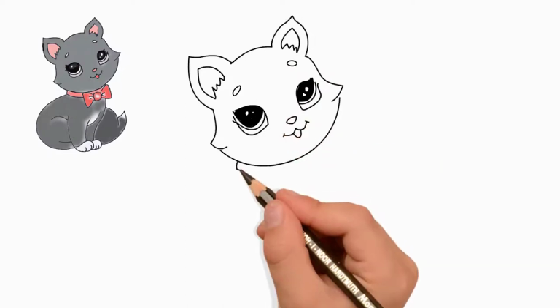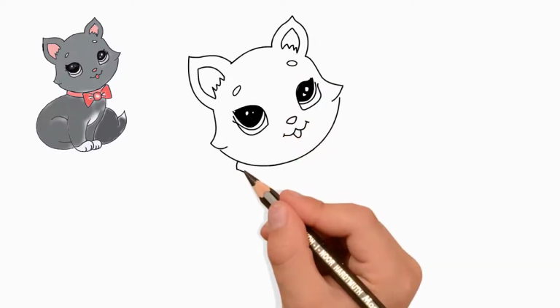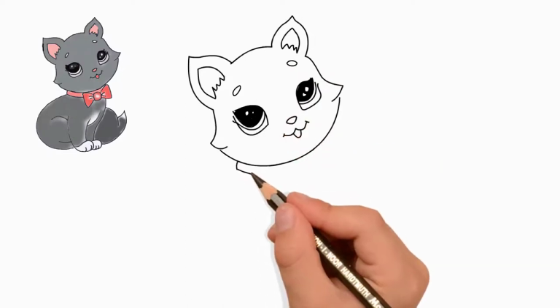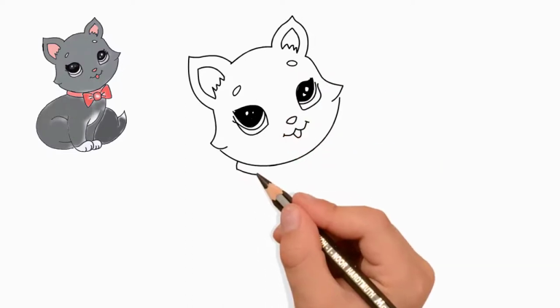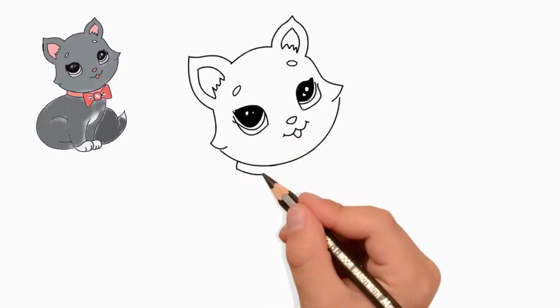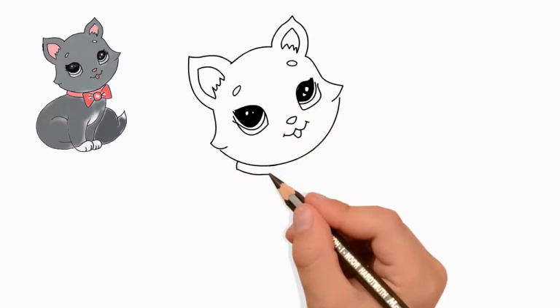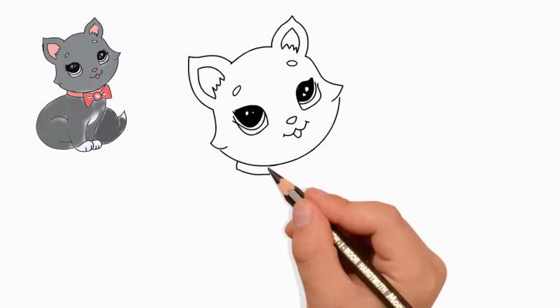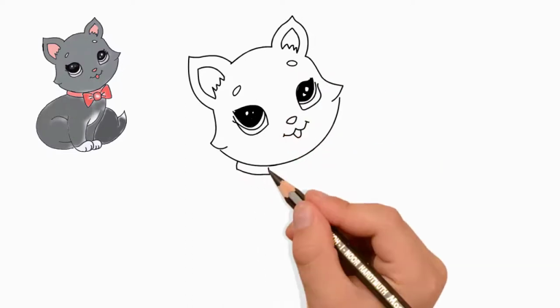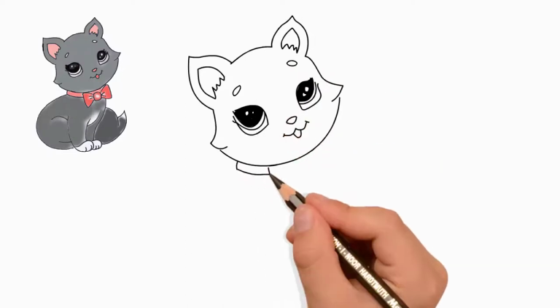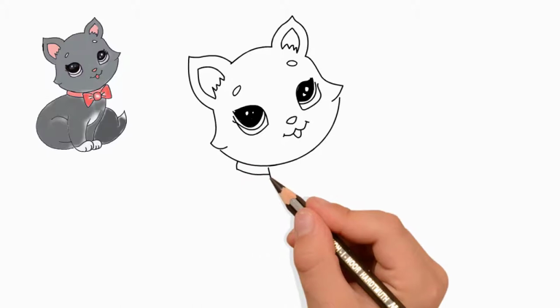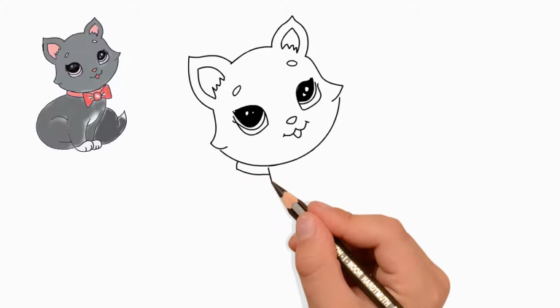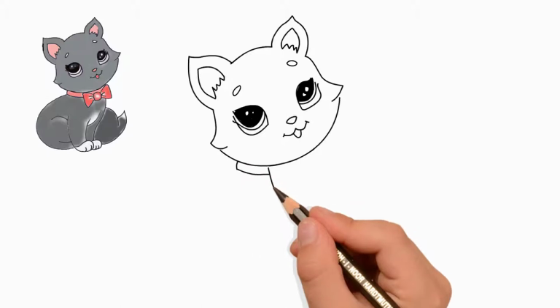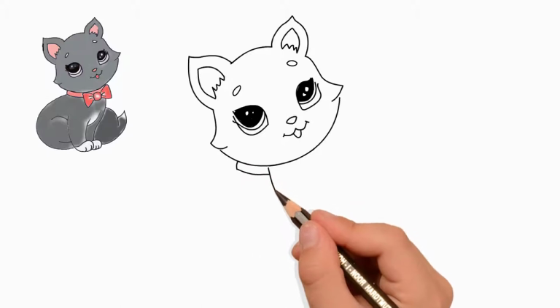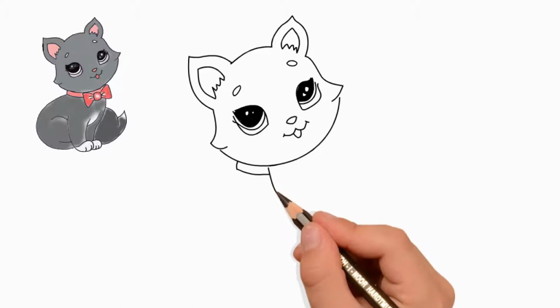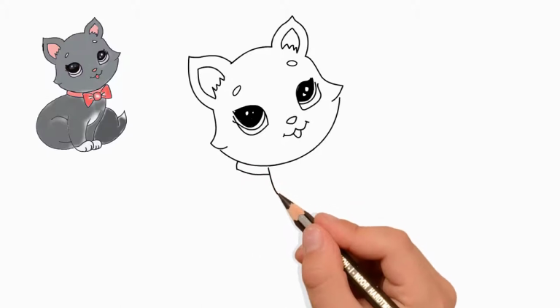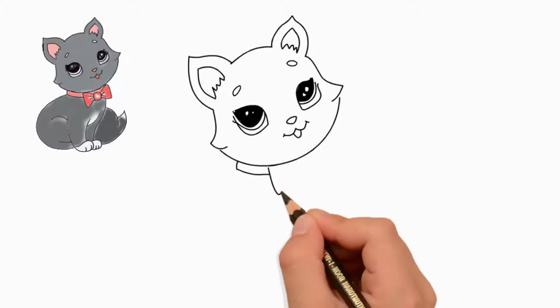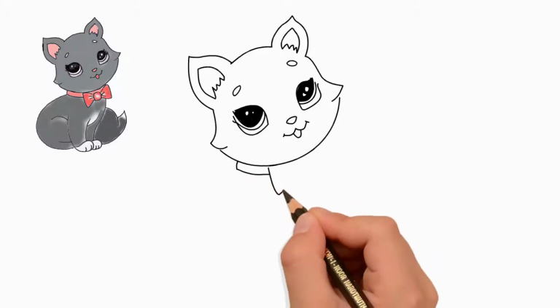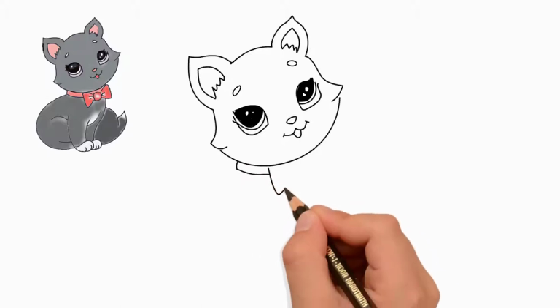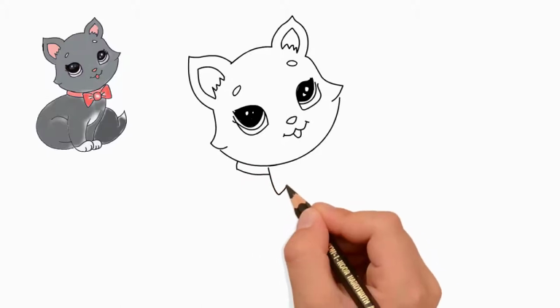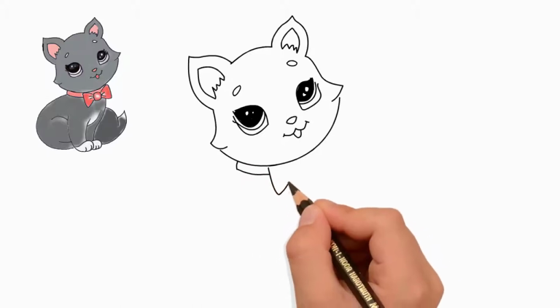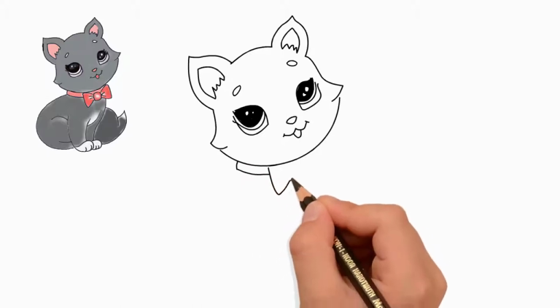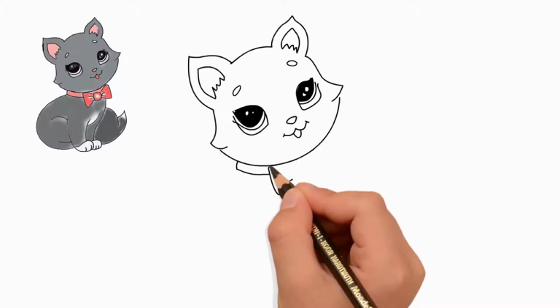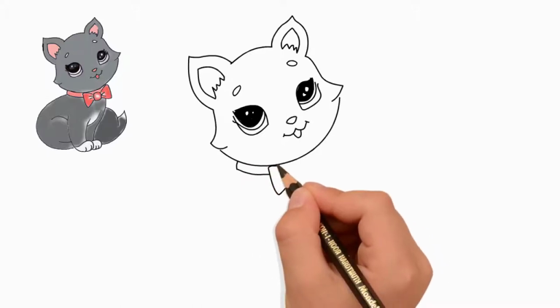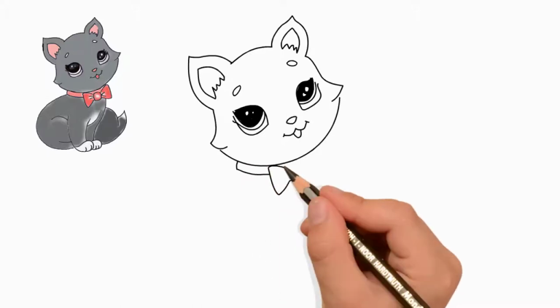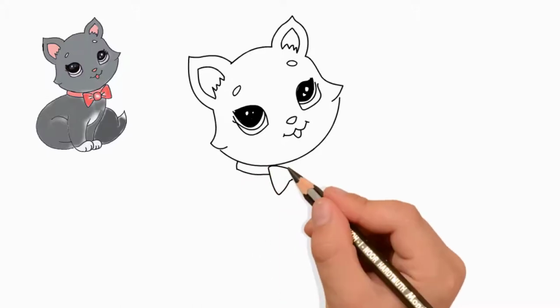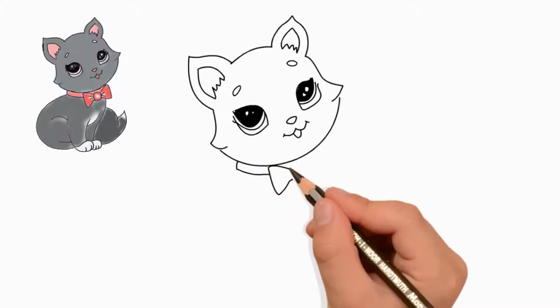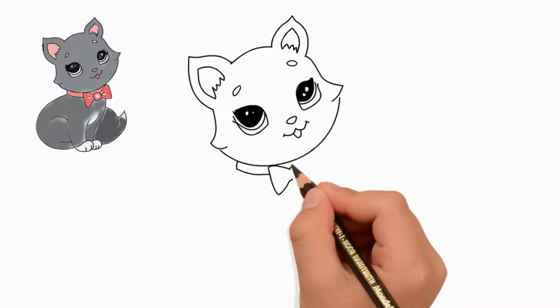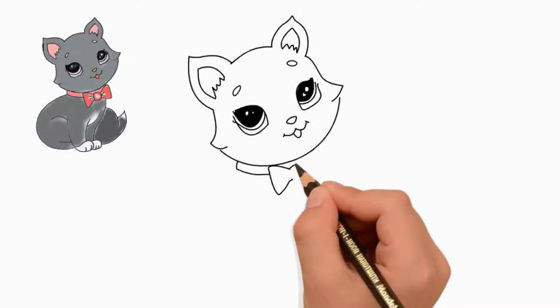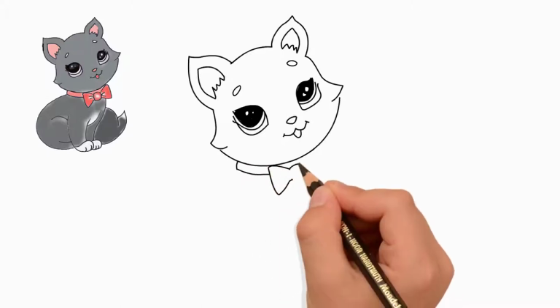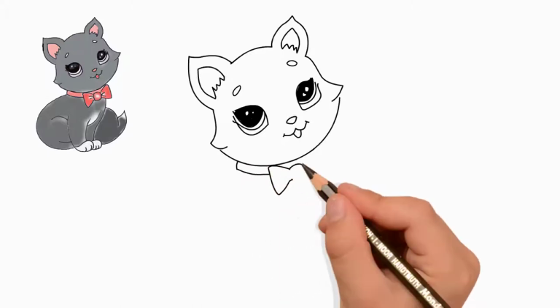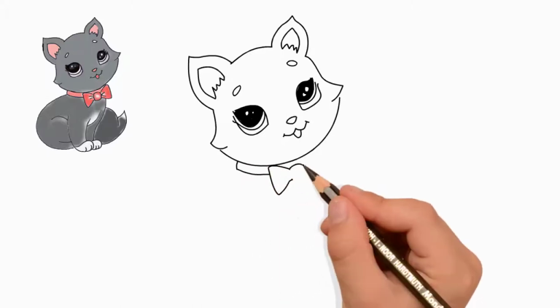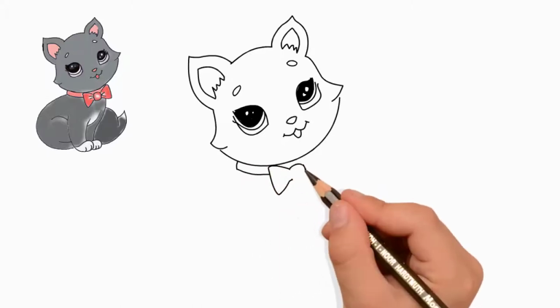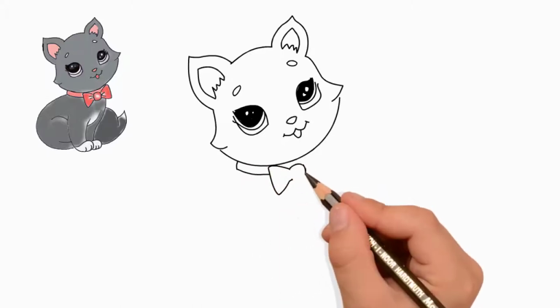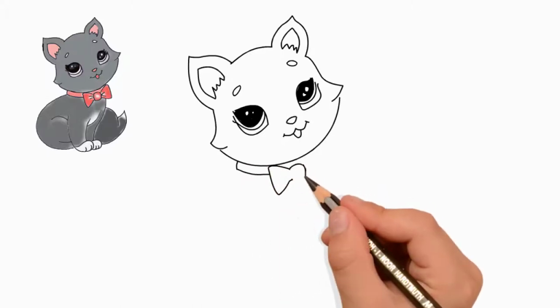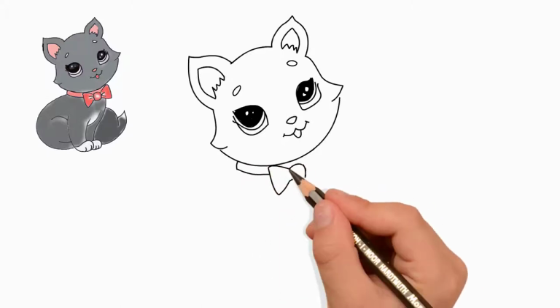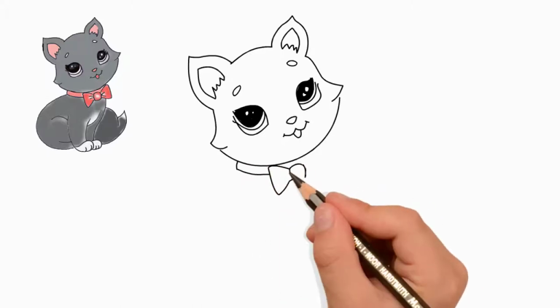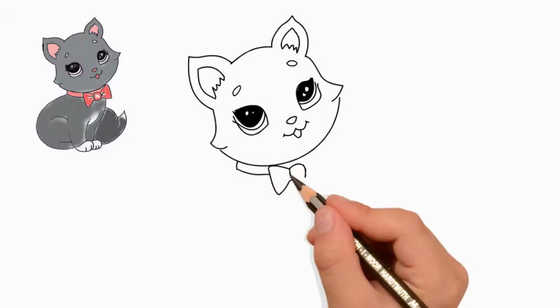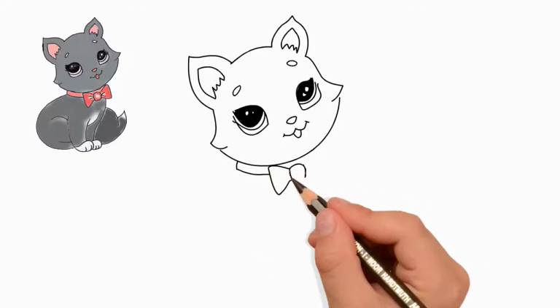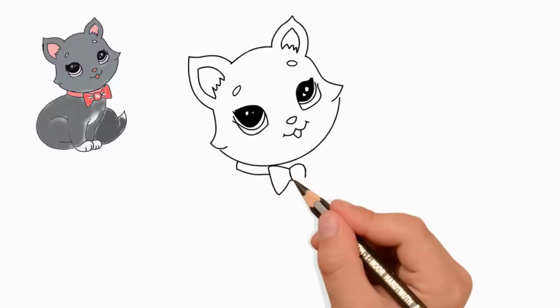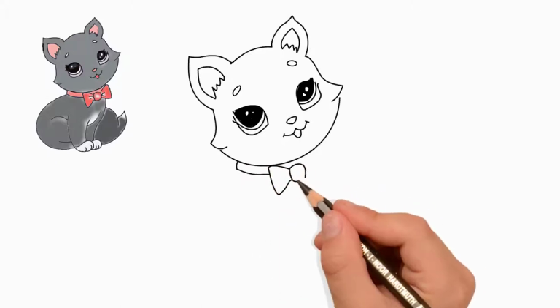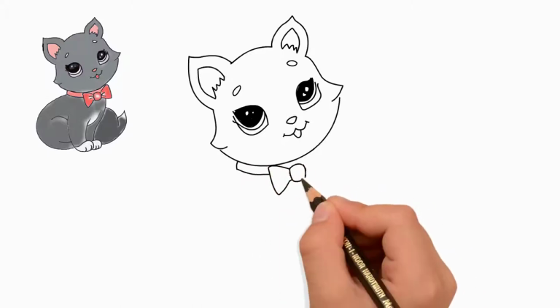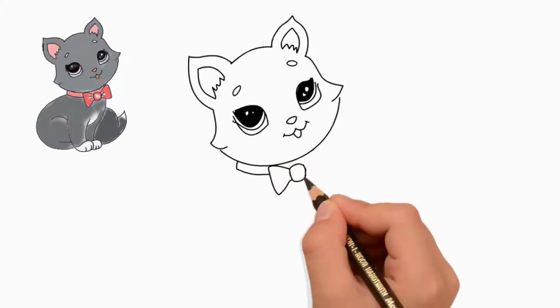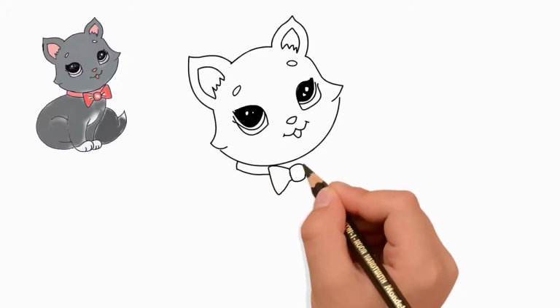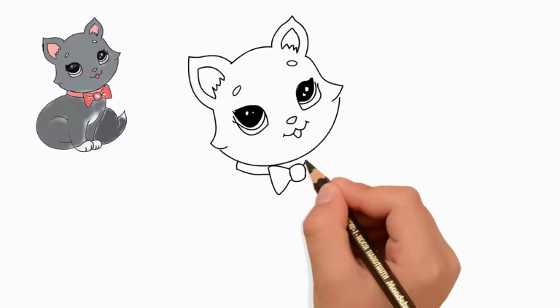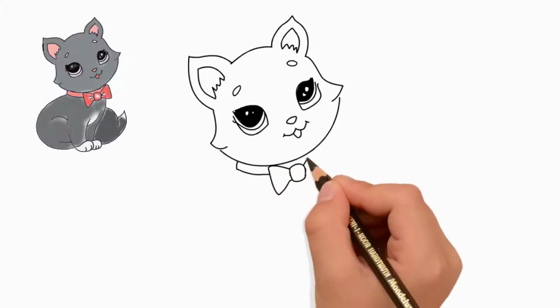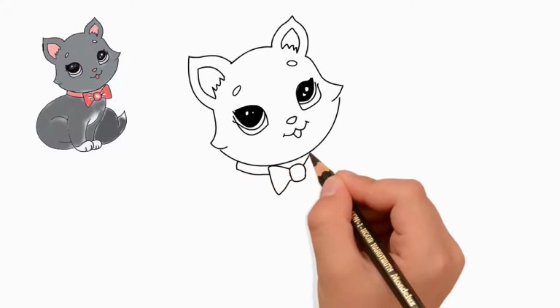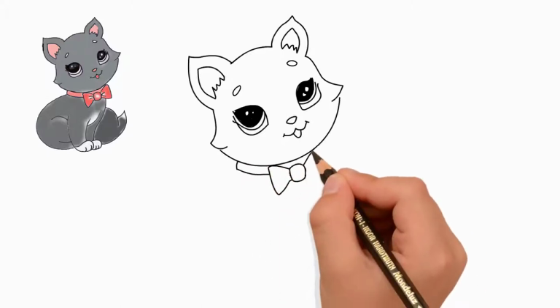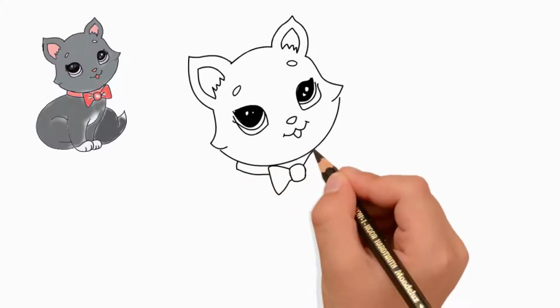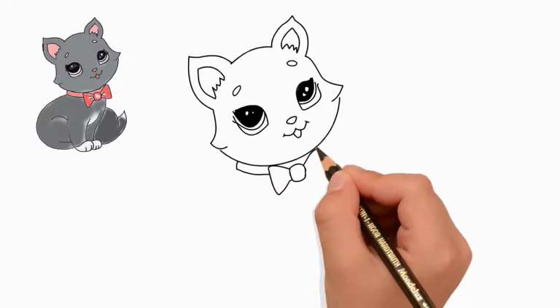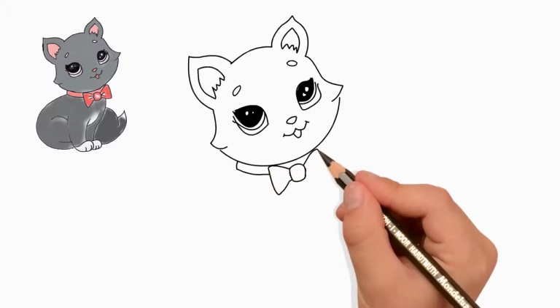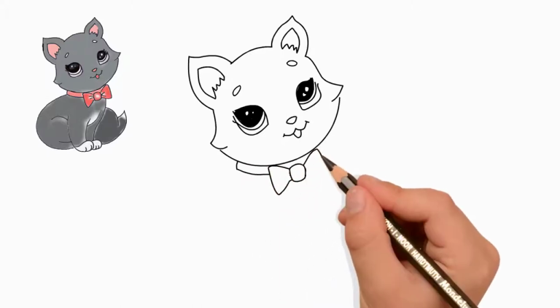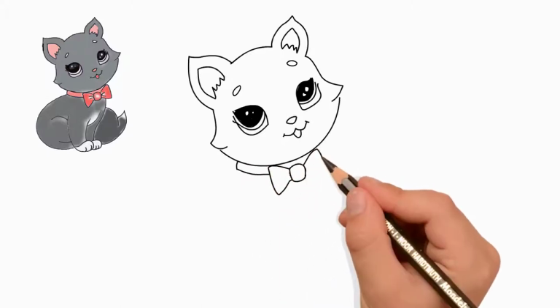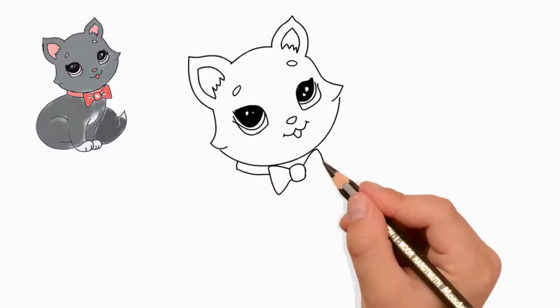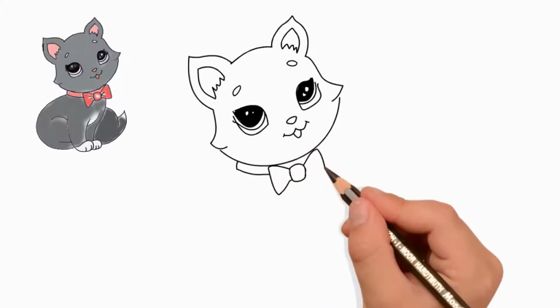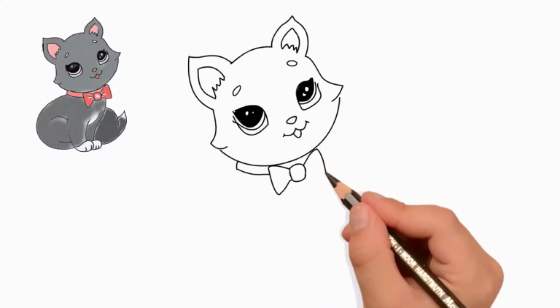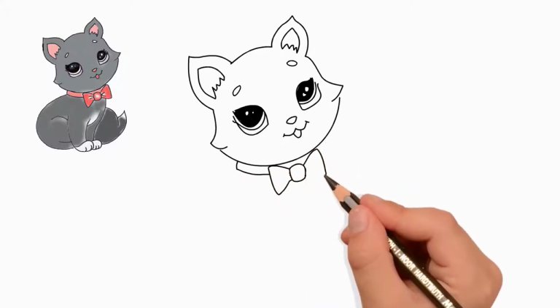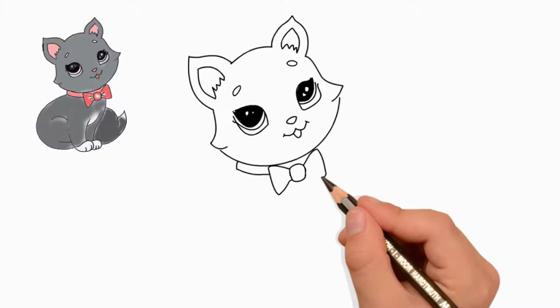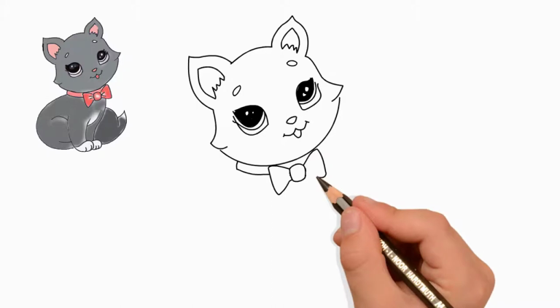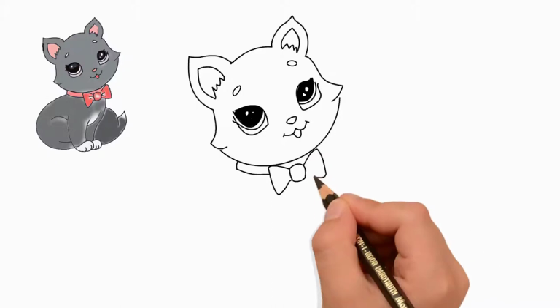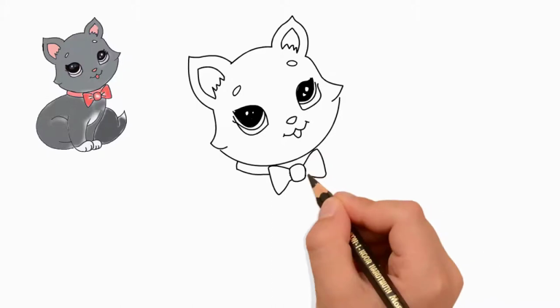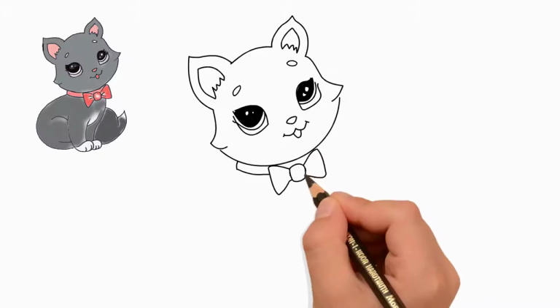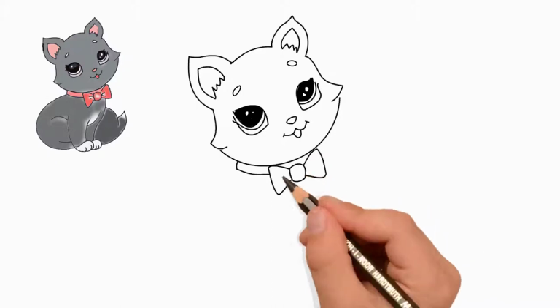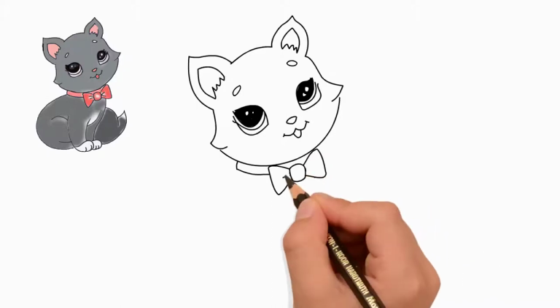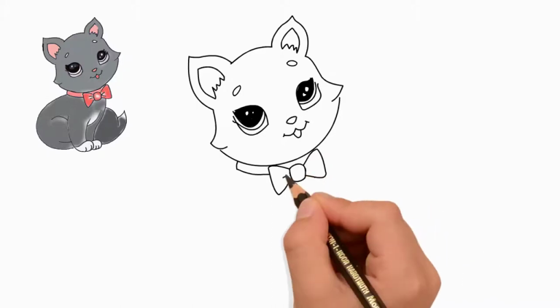Now let's draw a mouth. Our pussy smiled and put out her tongue. Draw a smiling mouth and a small tongue.